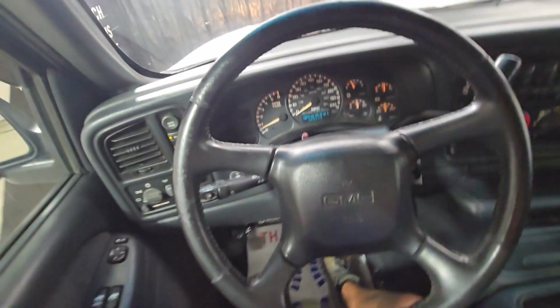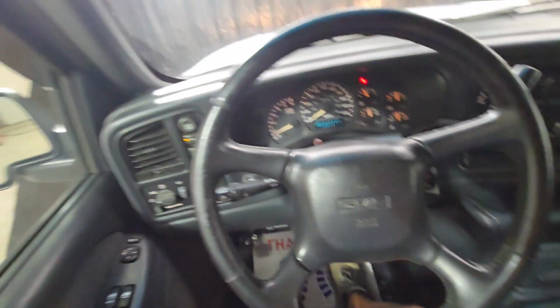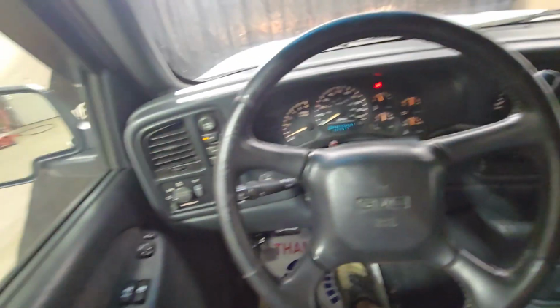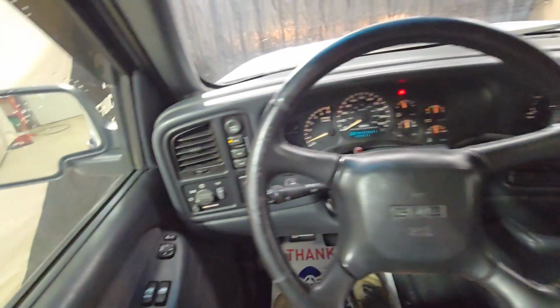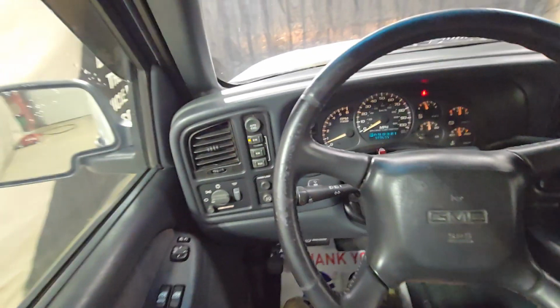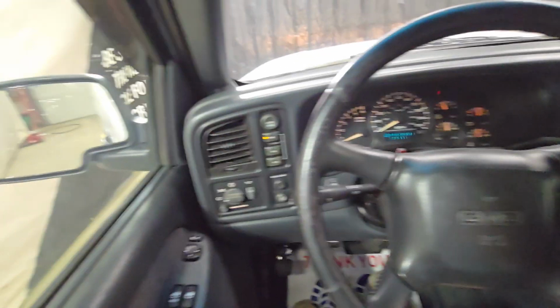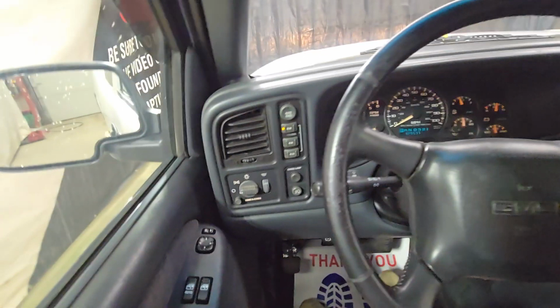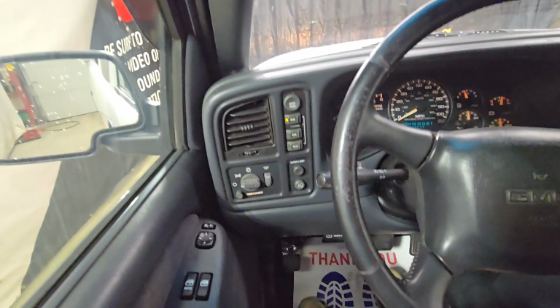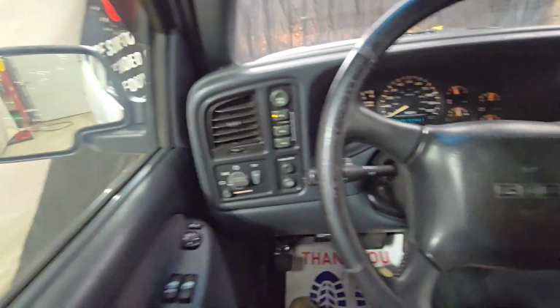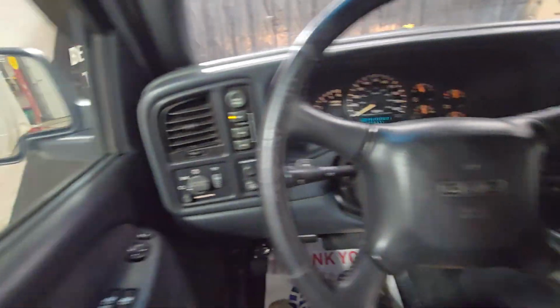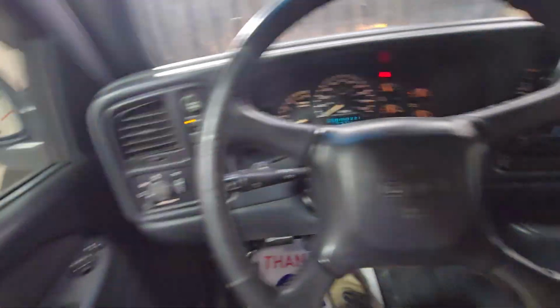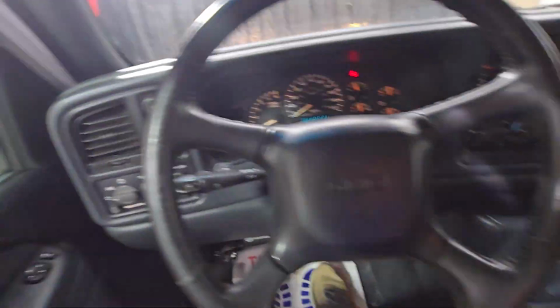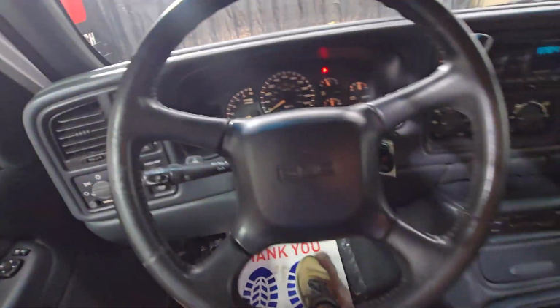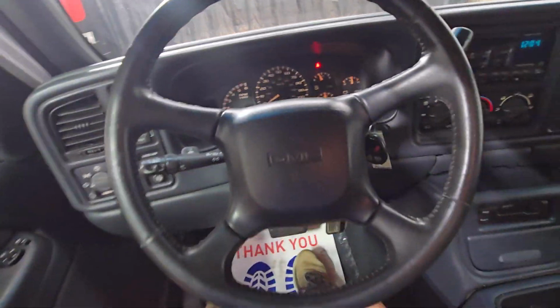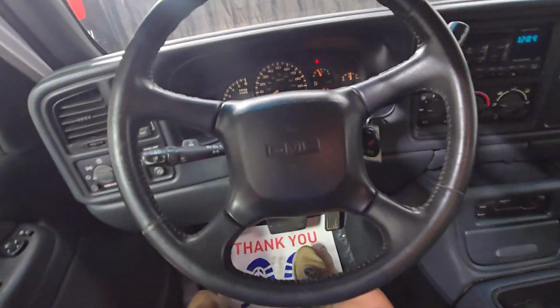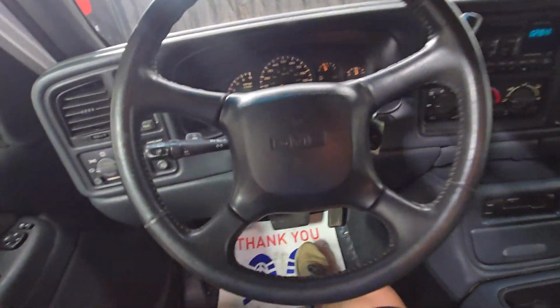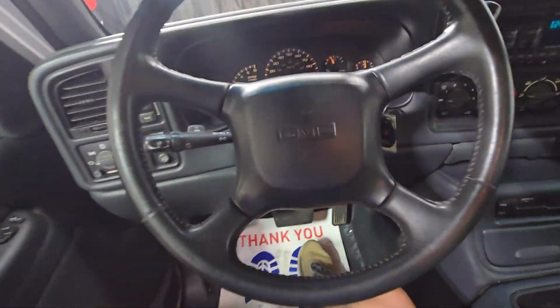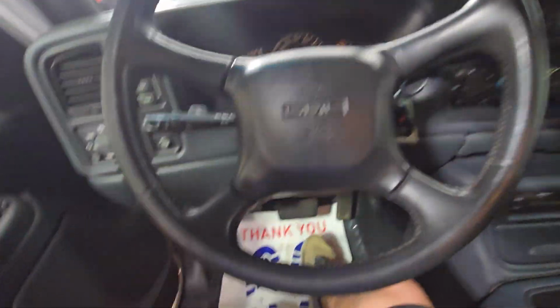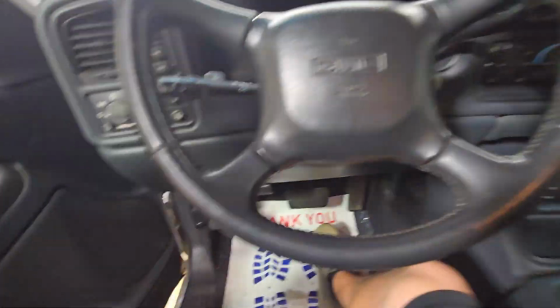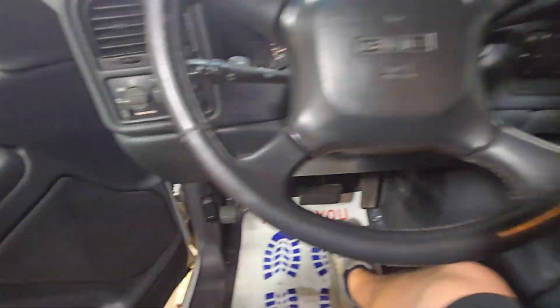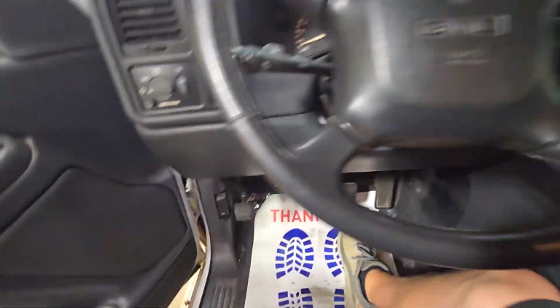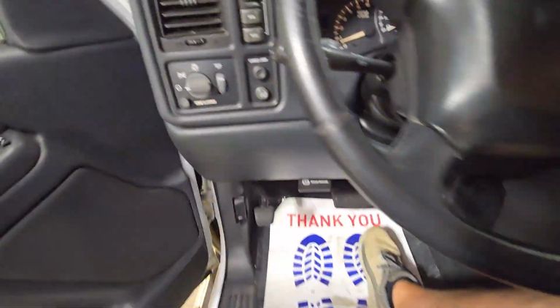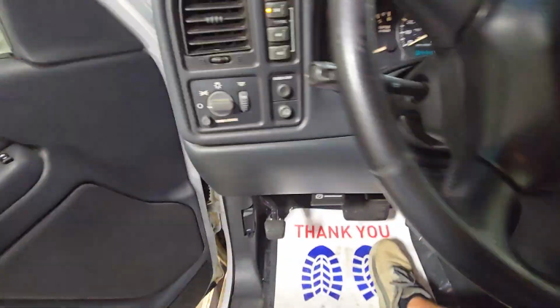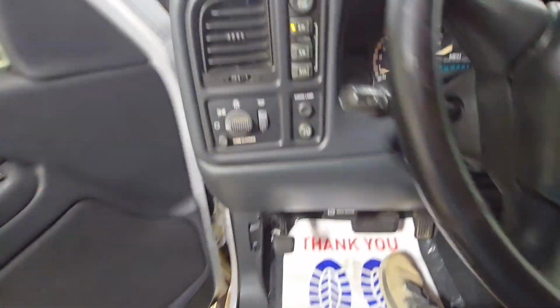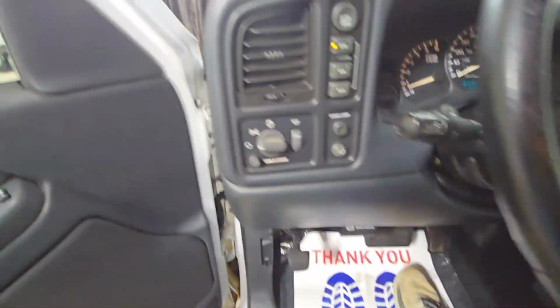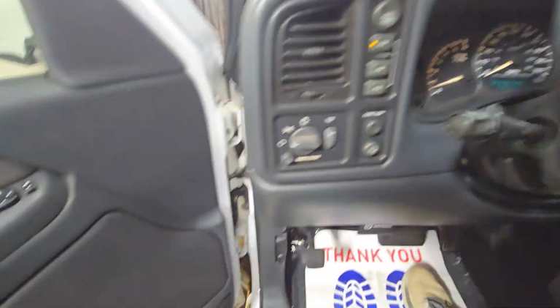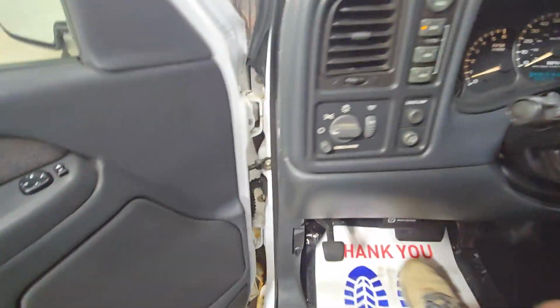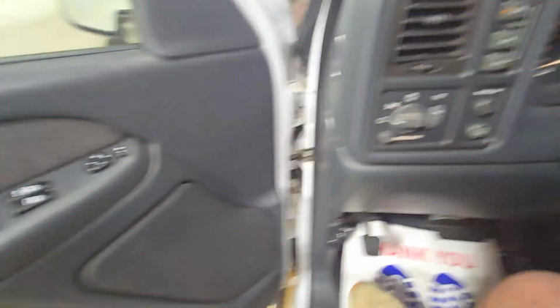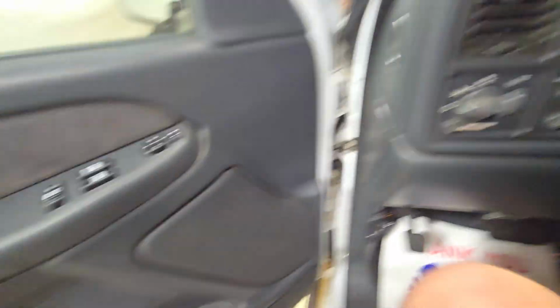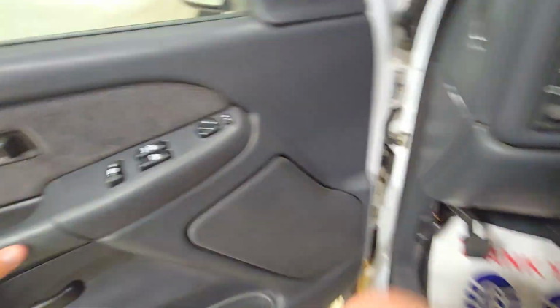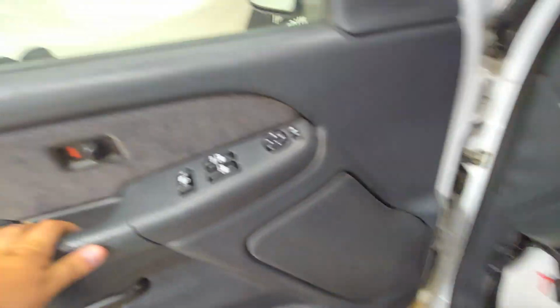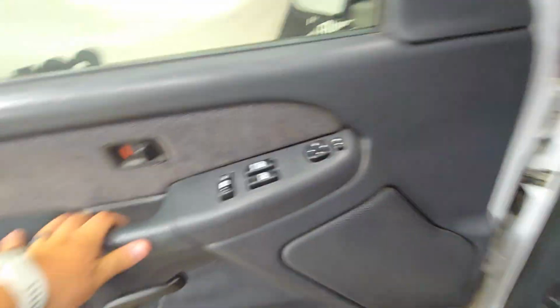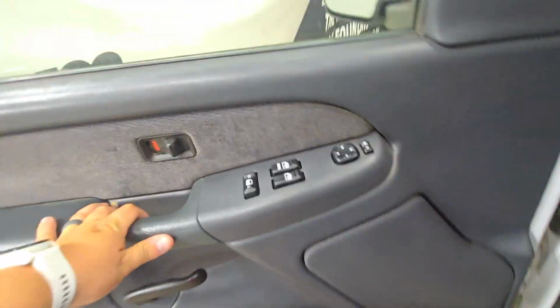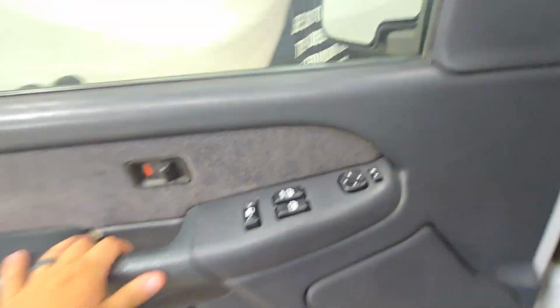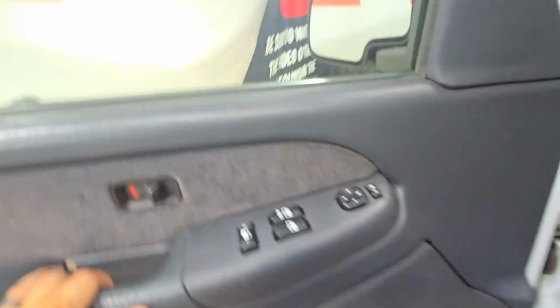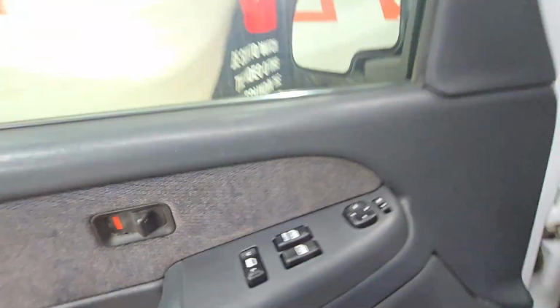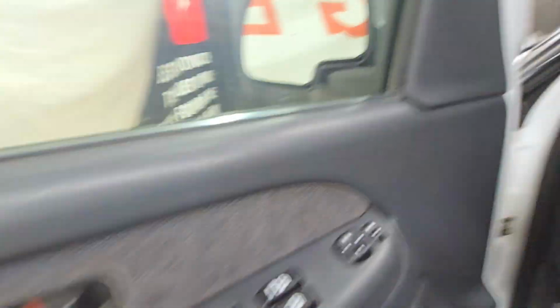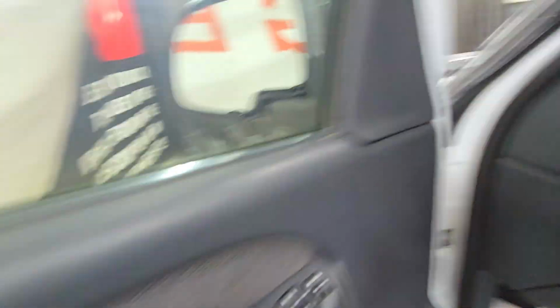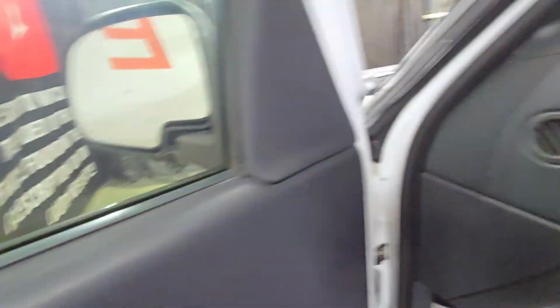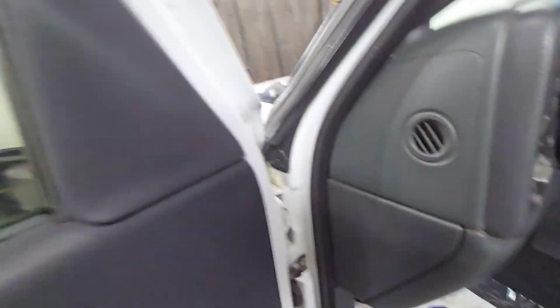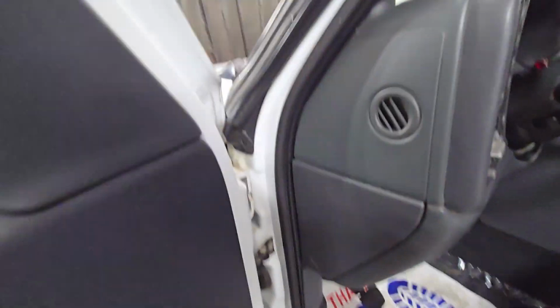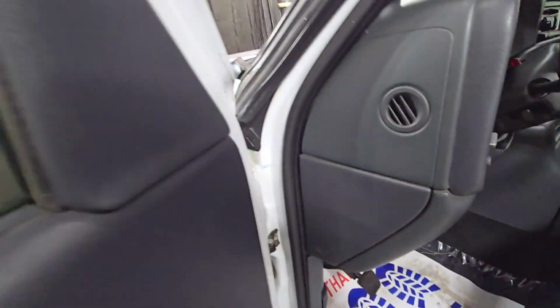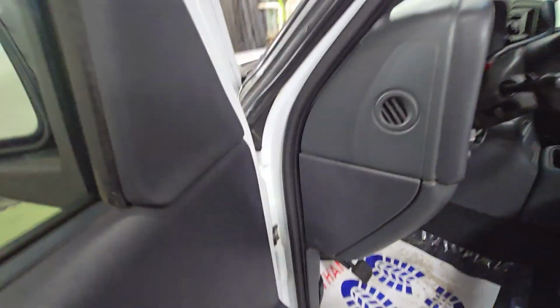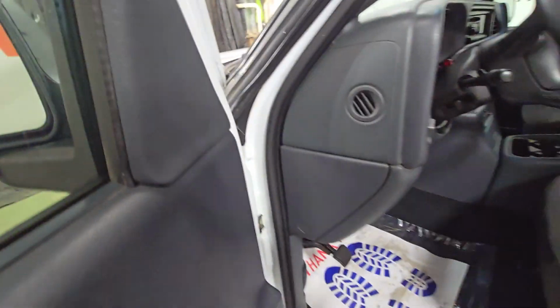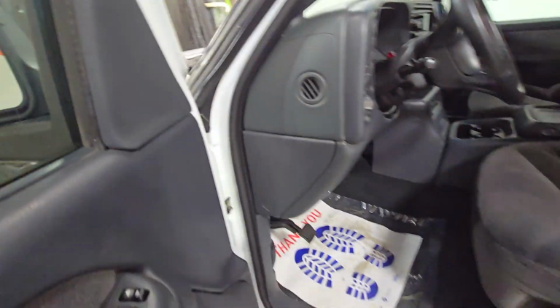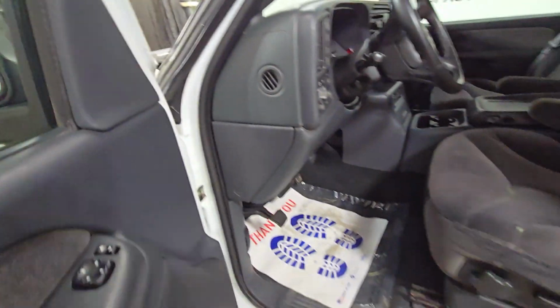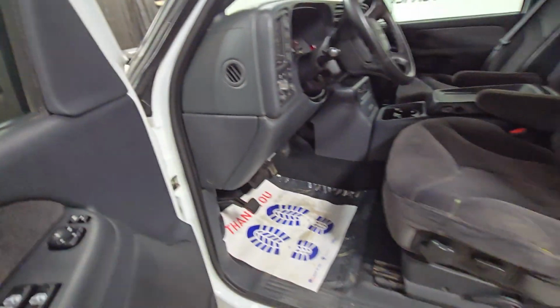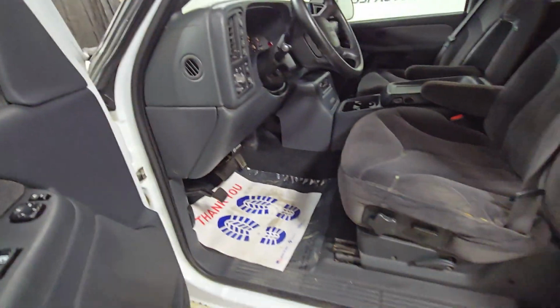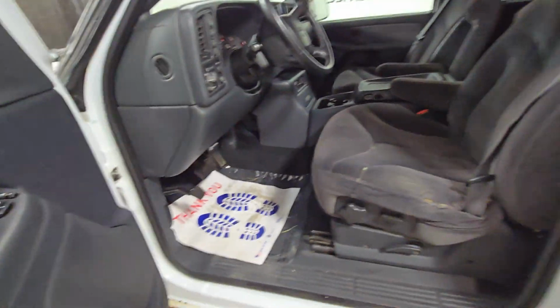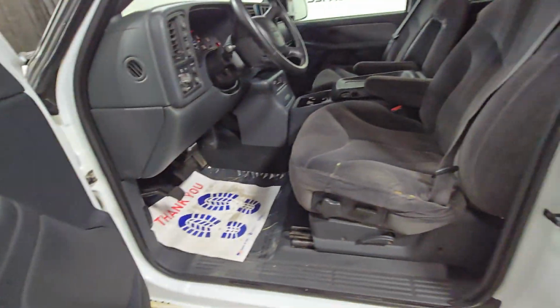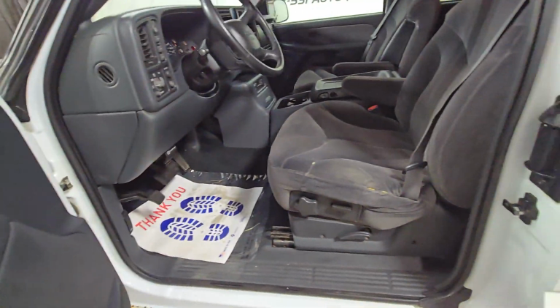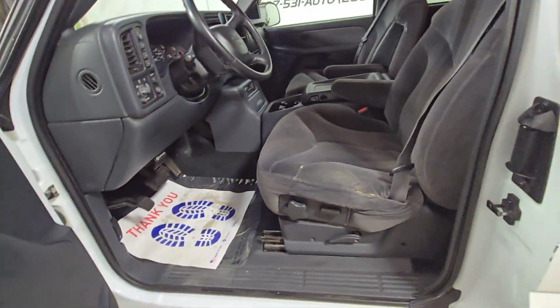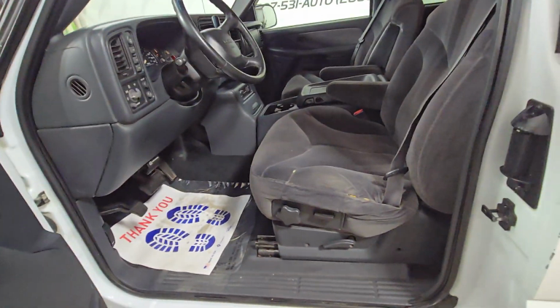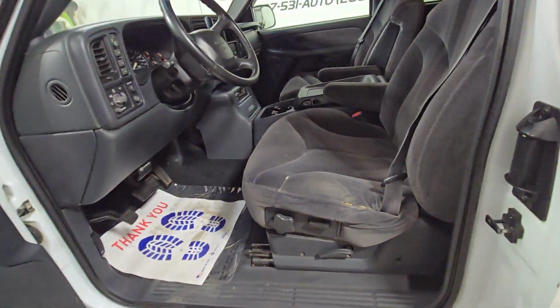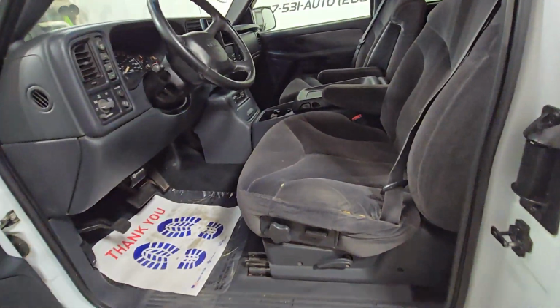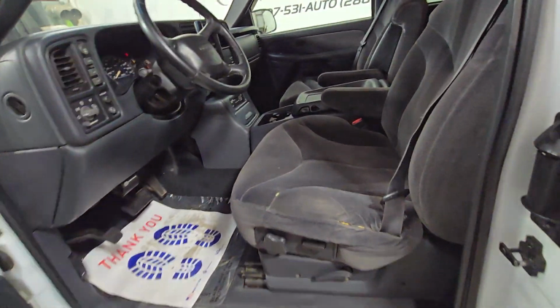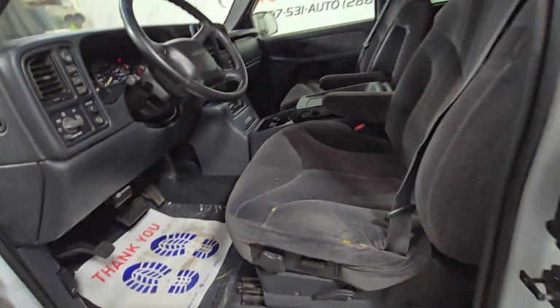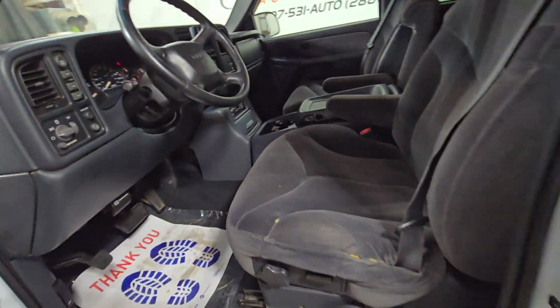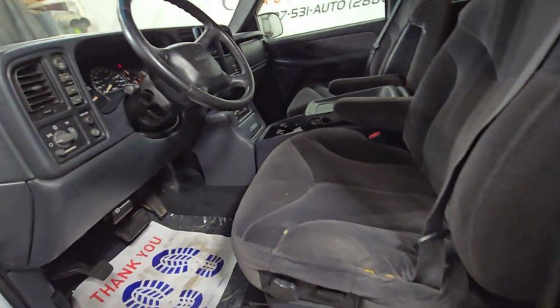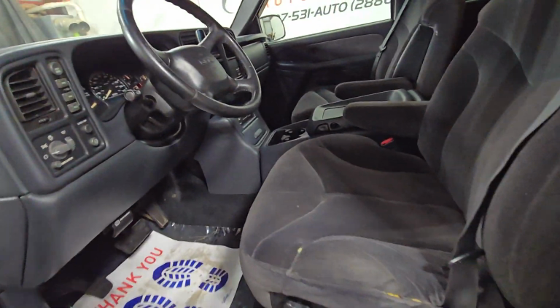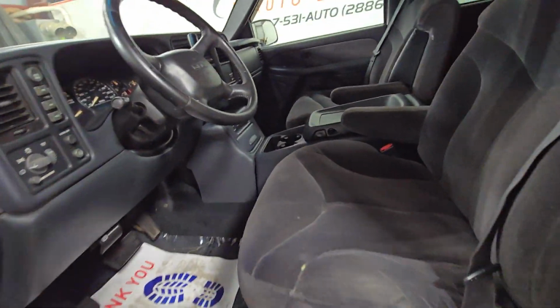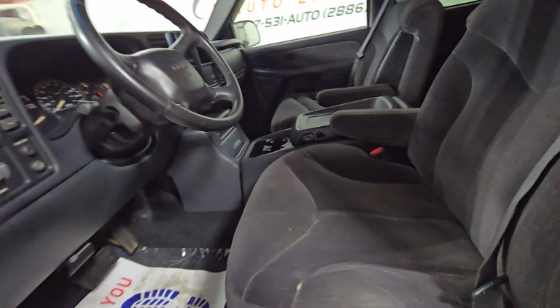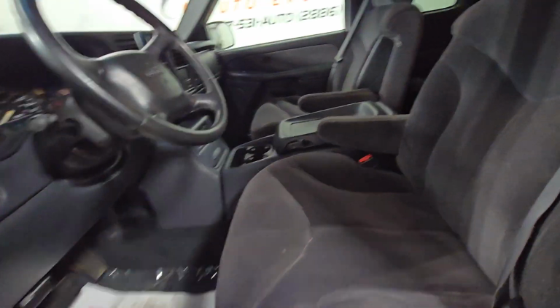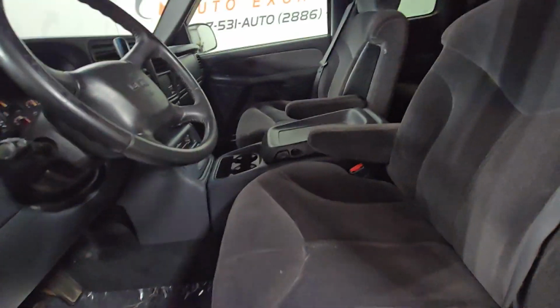Non-smoker, interior's in great shape. If I just showed you the interior, it would pass for a truck with 100,000 miles. It's been well kept — interior's in great shape.